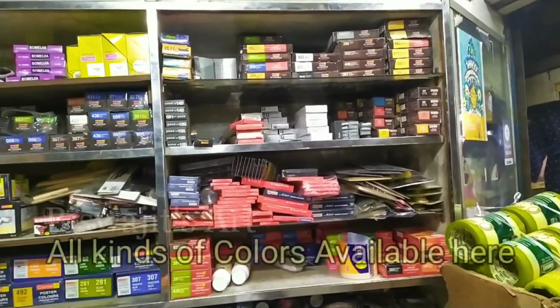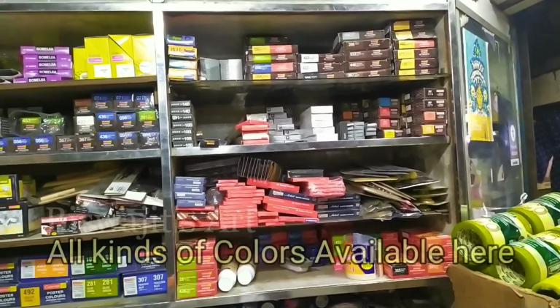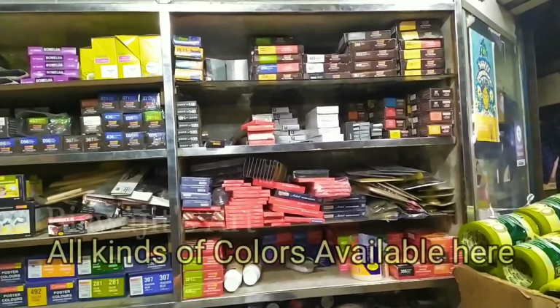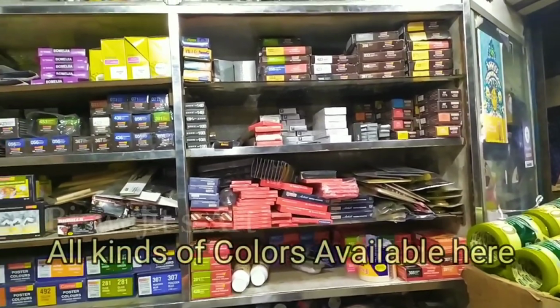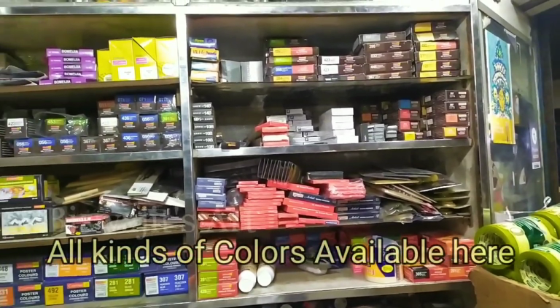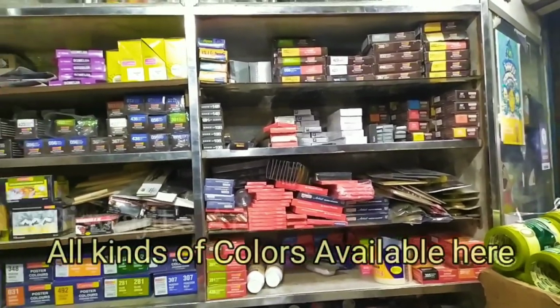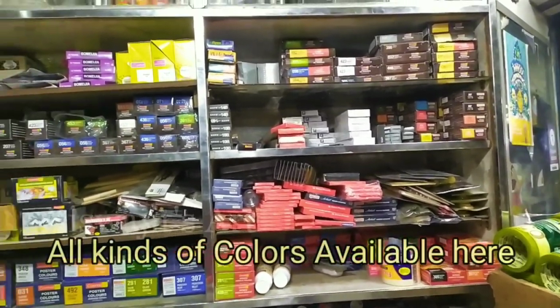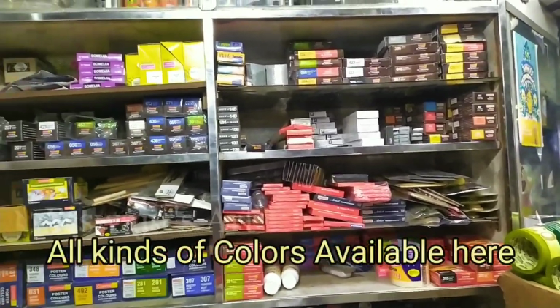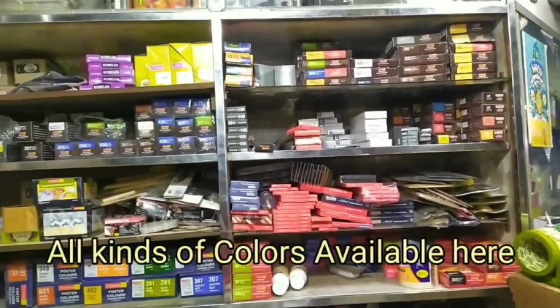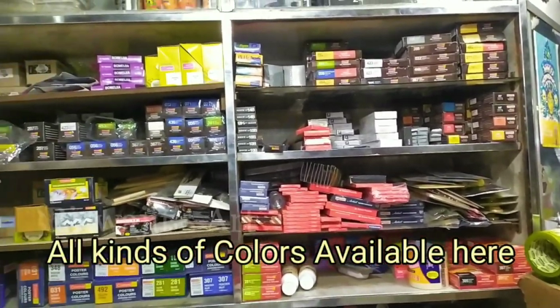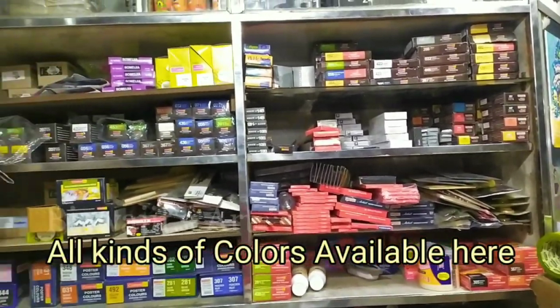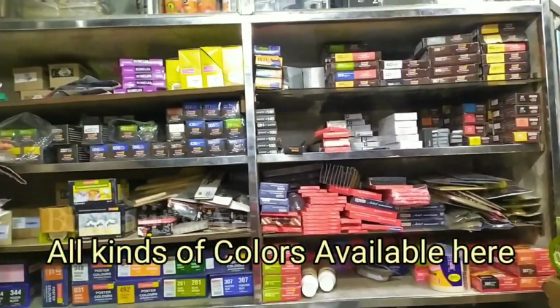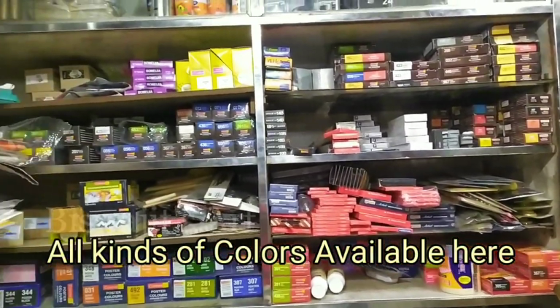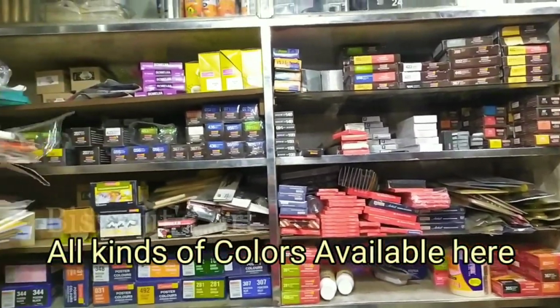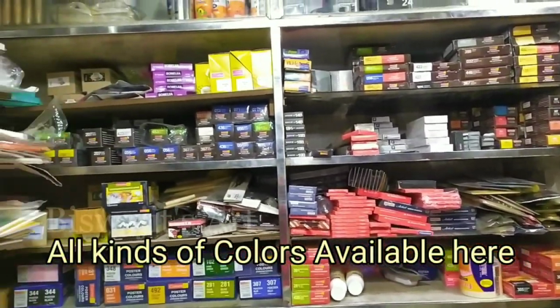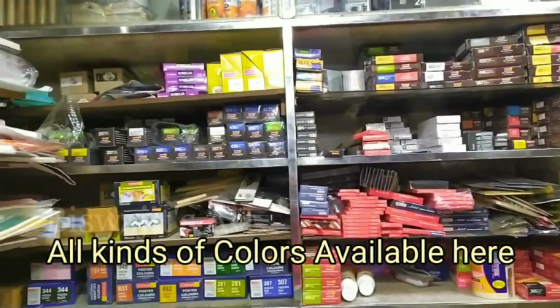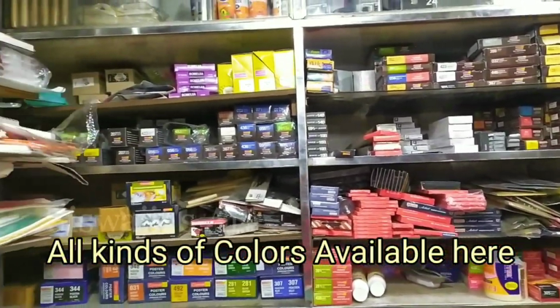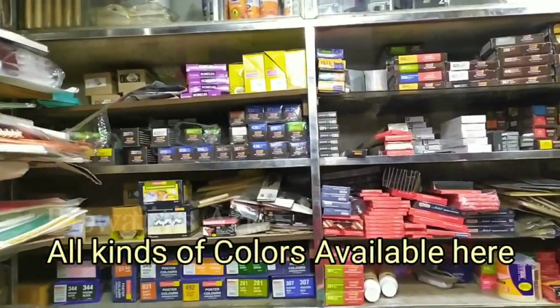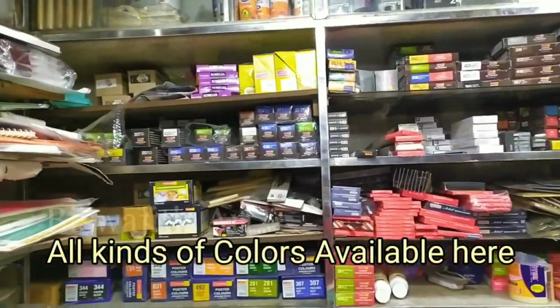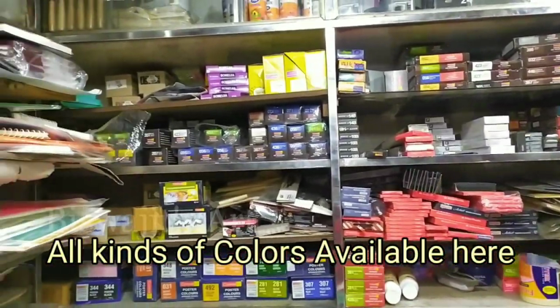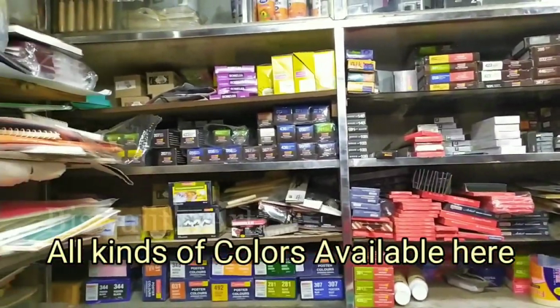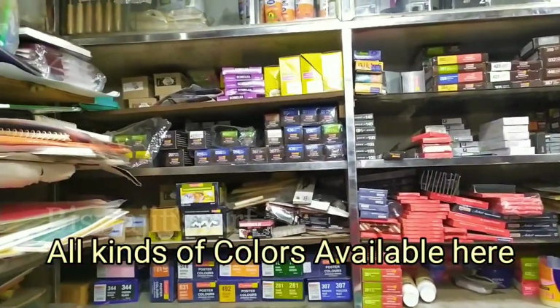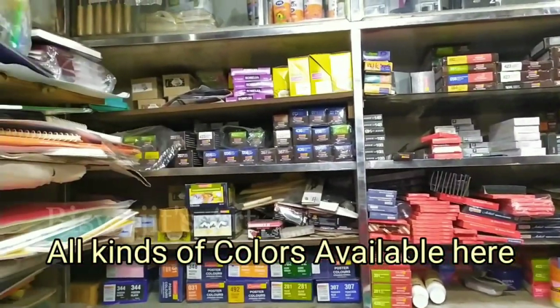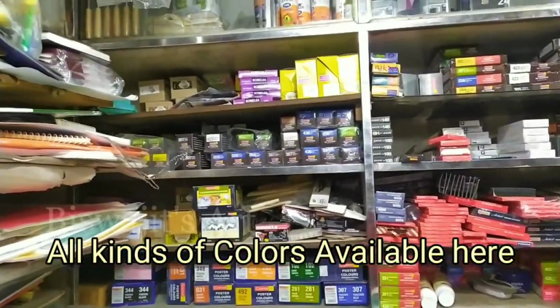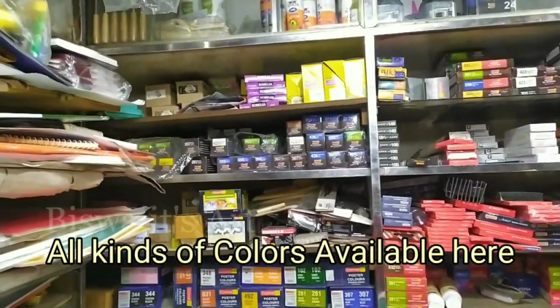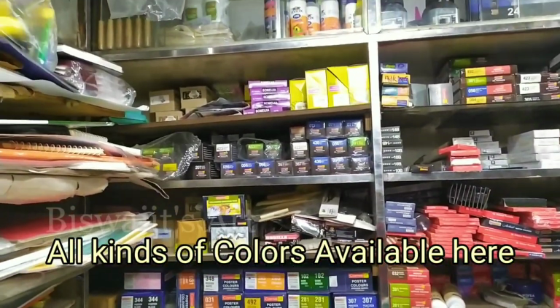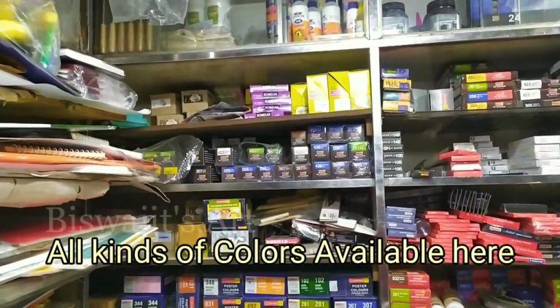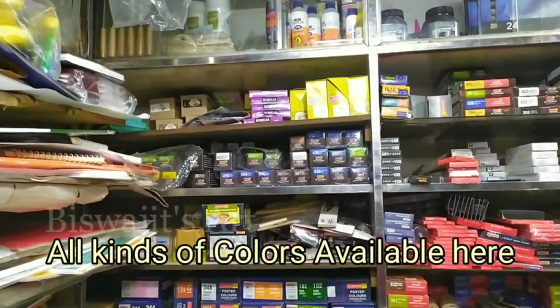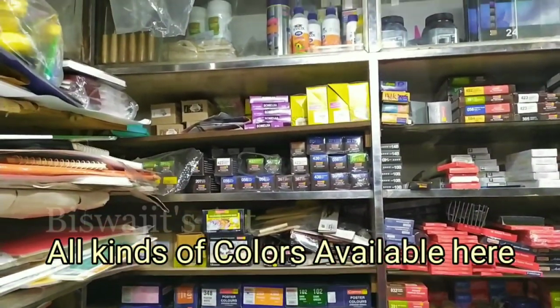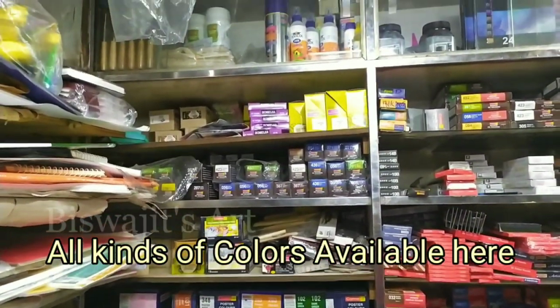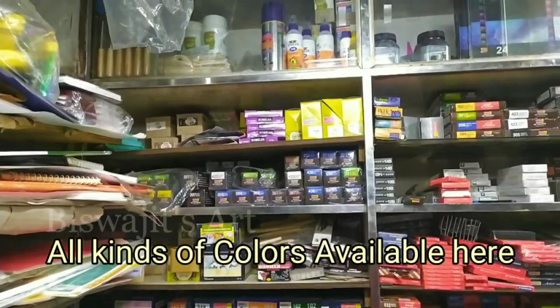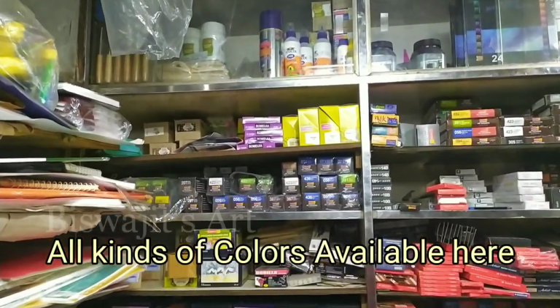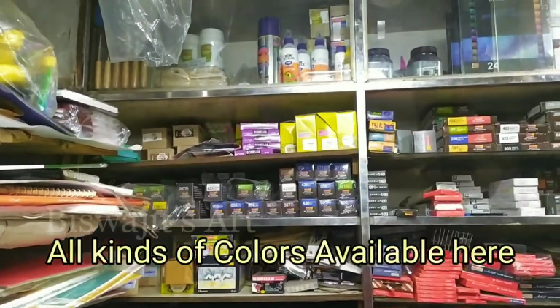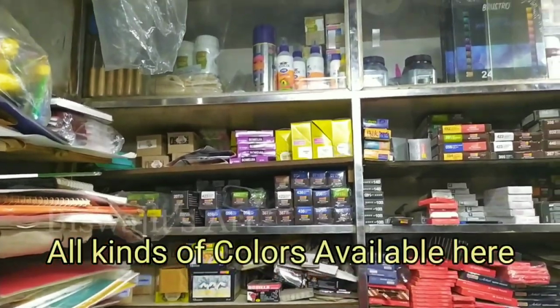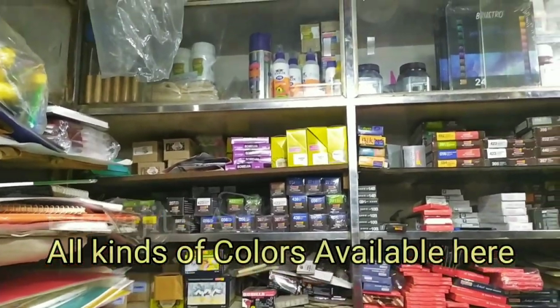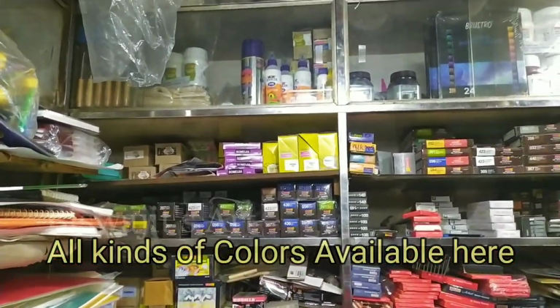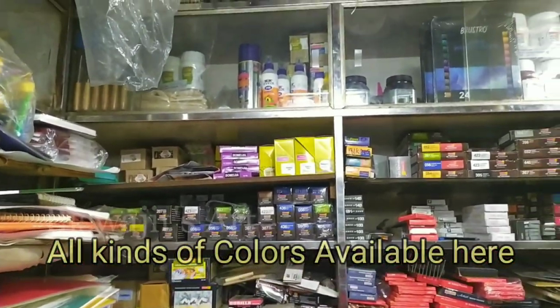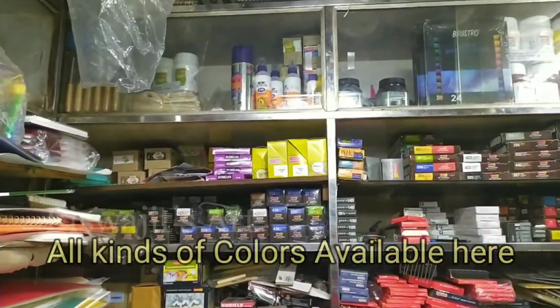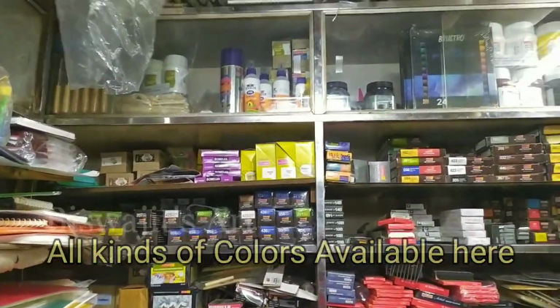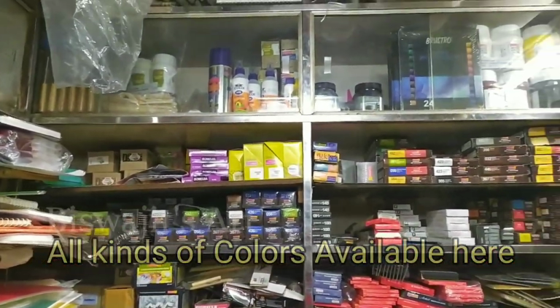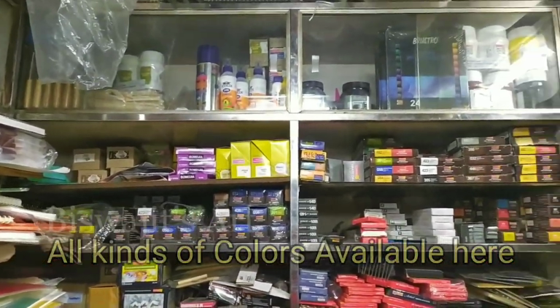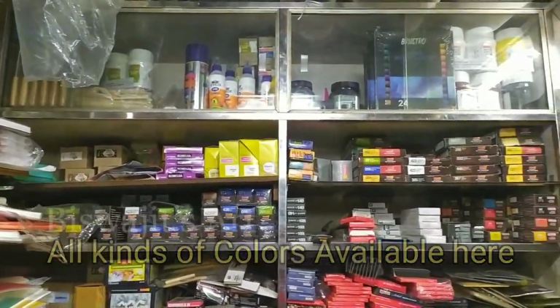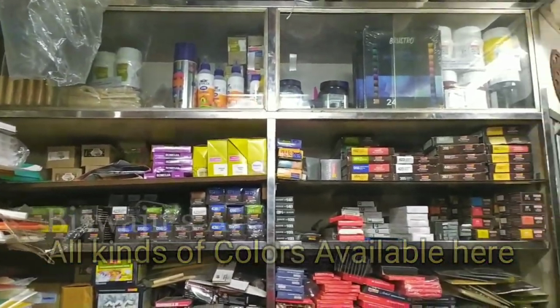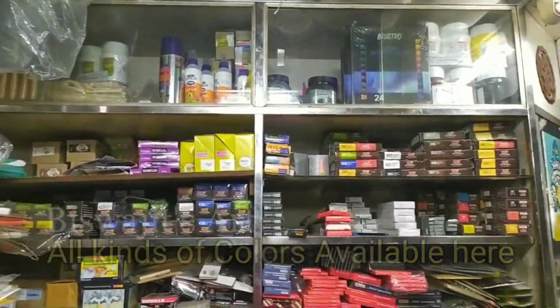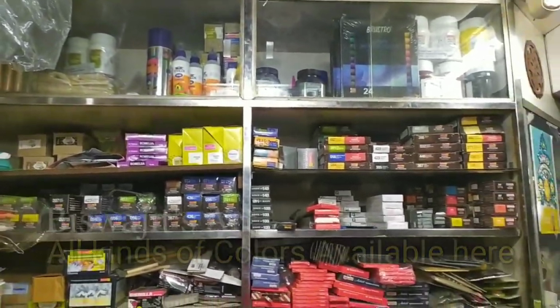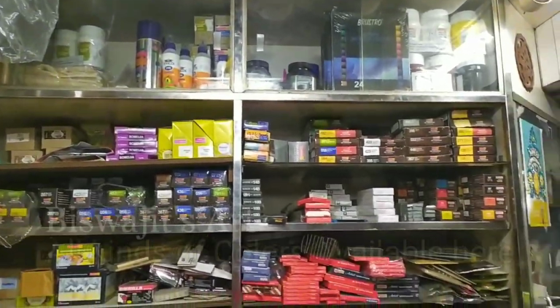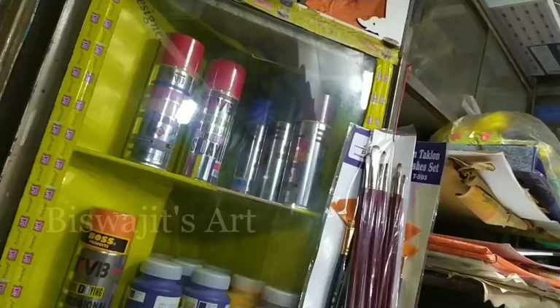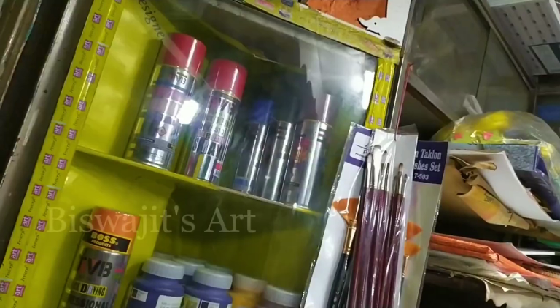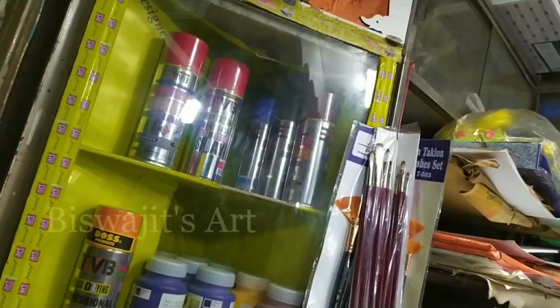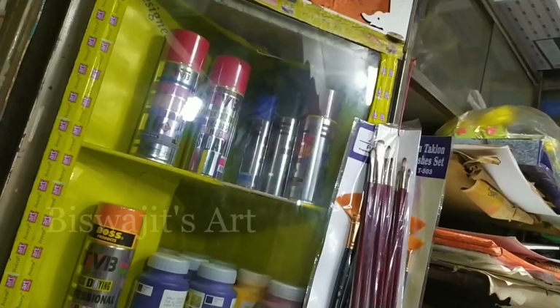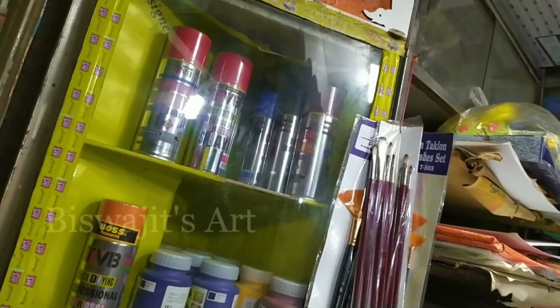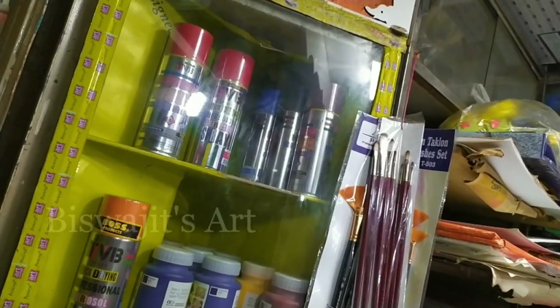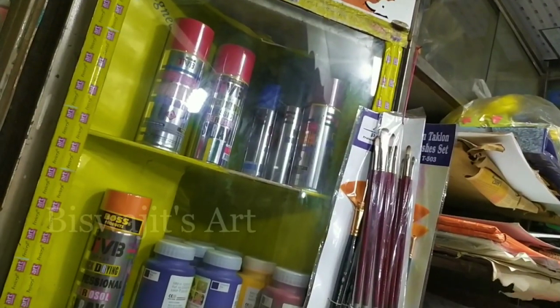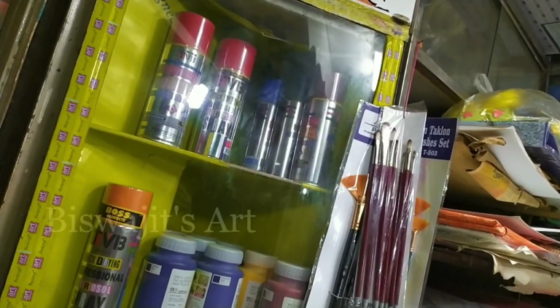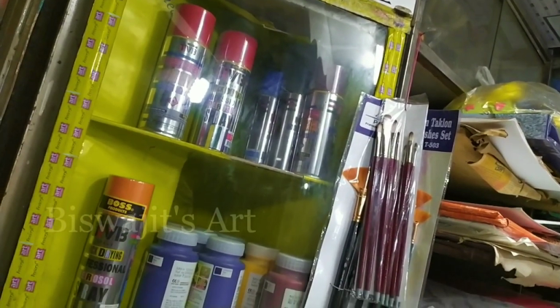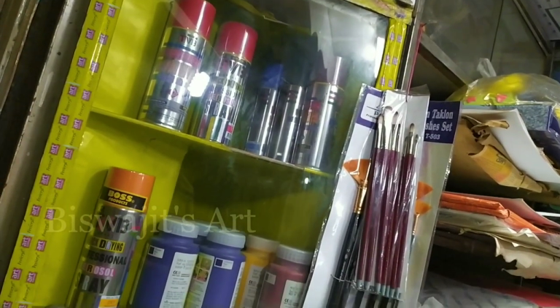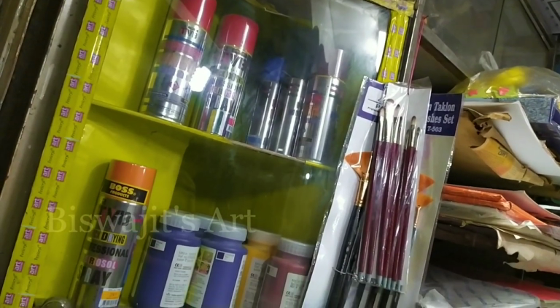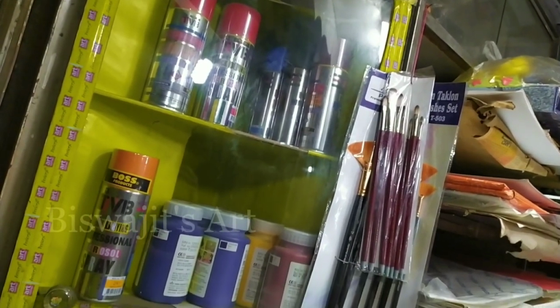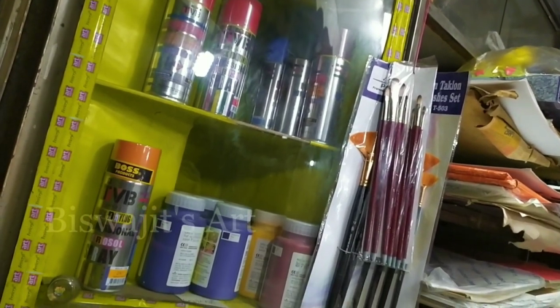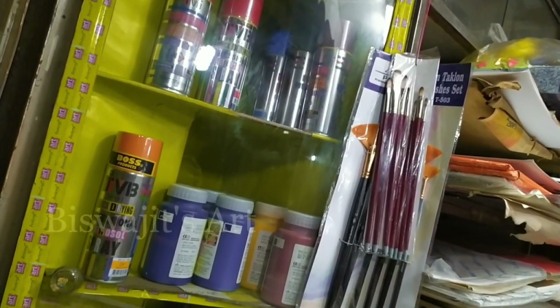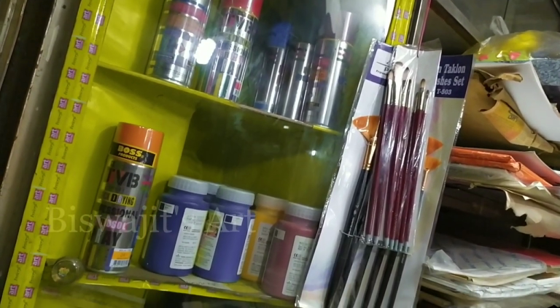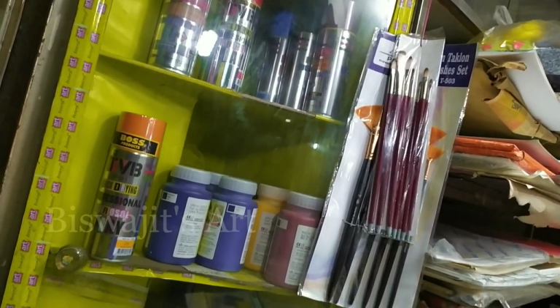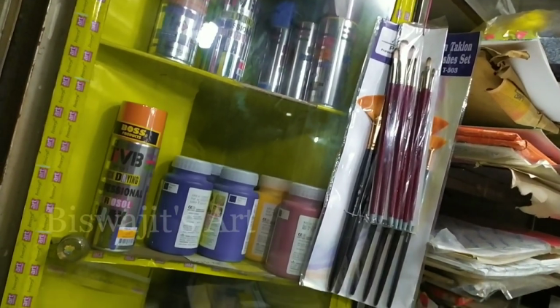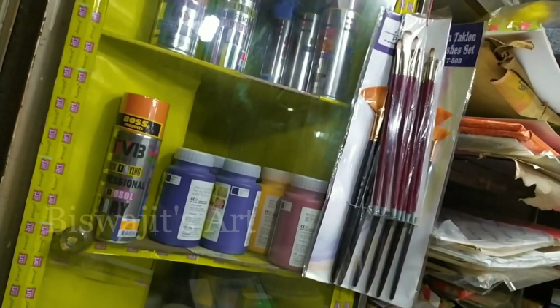We carry watercolor, acrylic color, oil color, spray paint, fabric, and poster color. These are the best products.